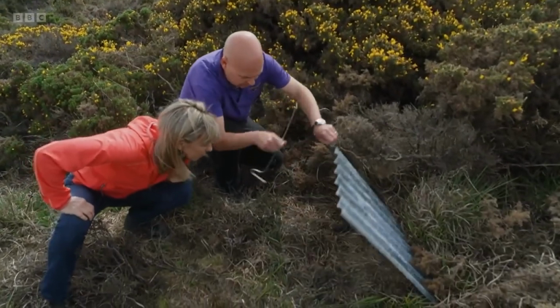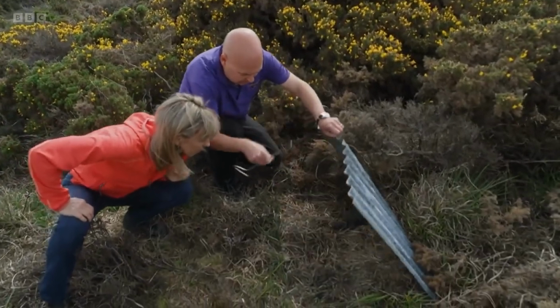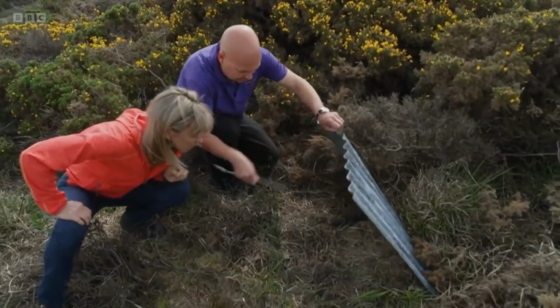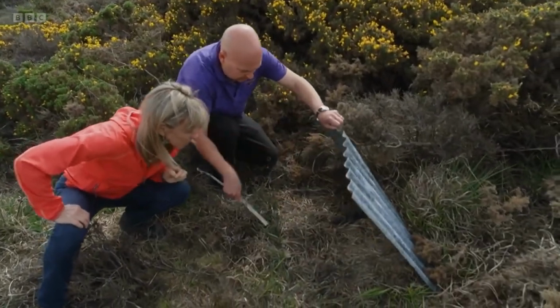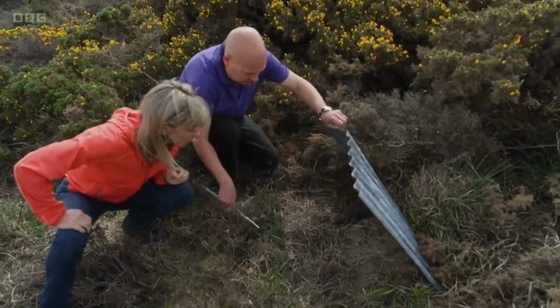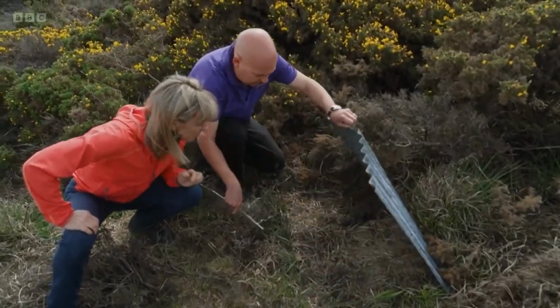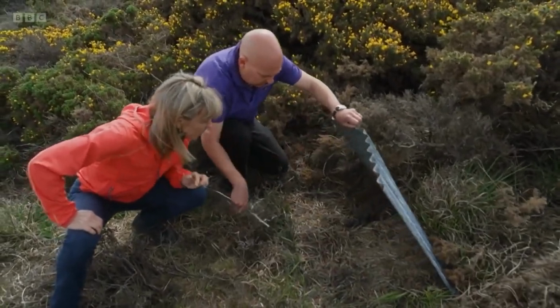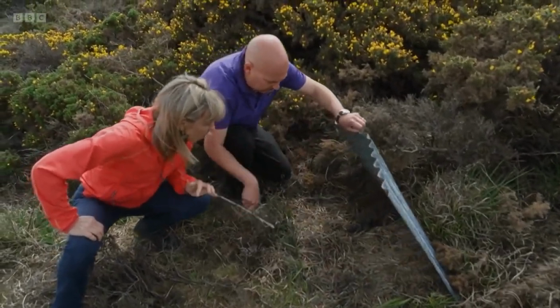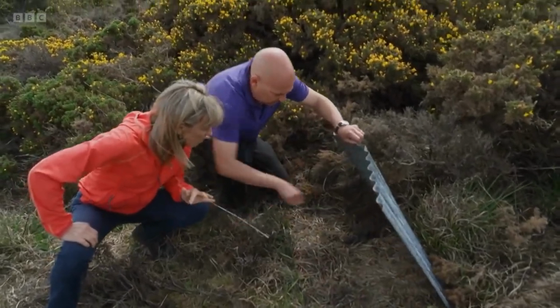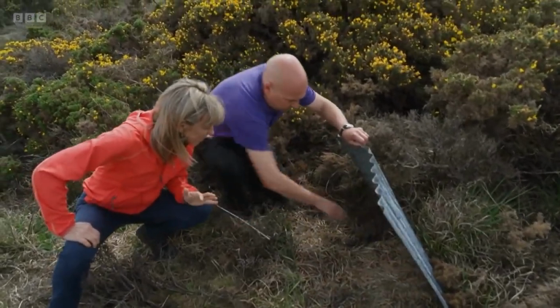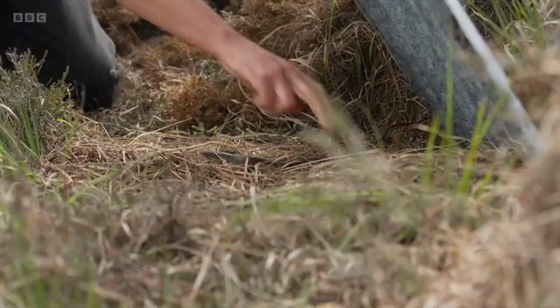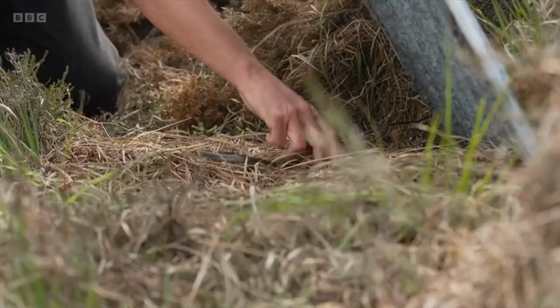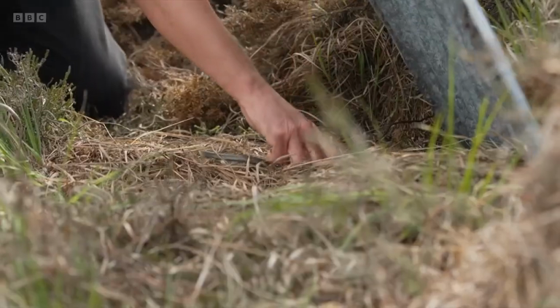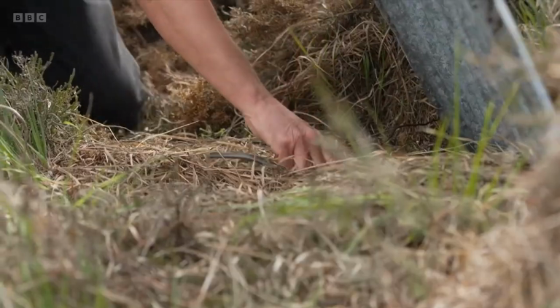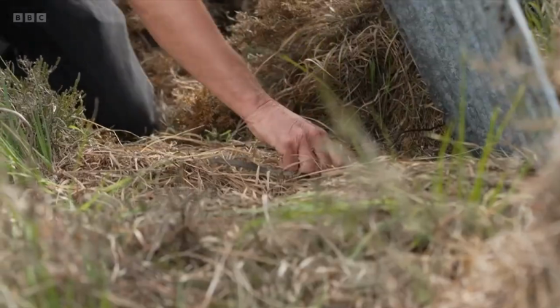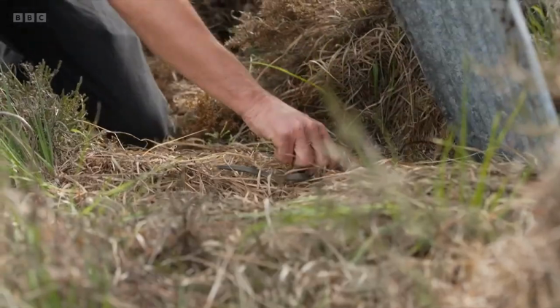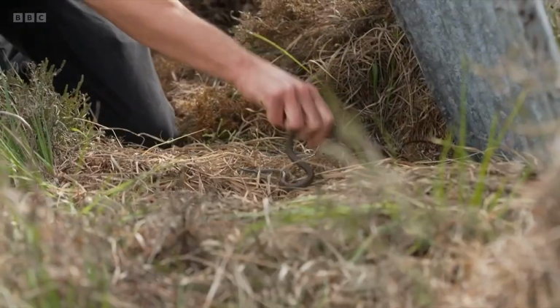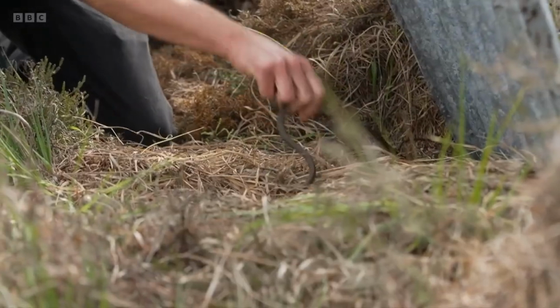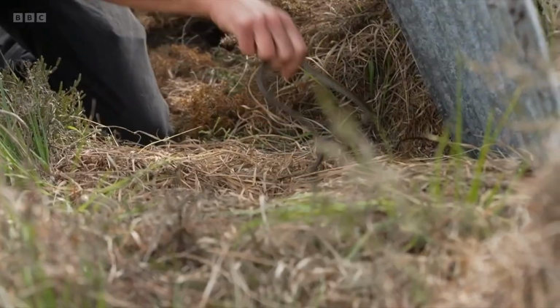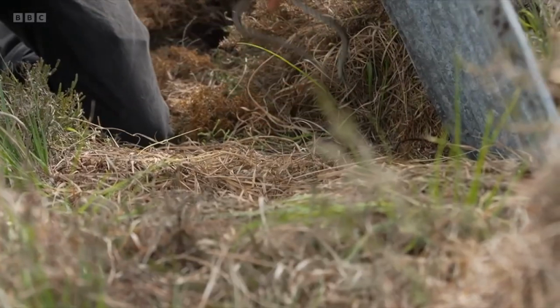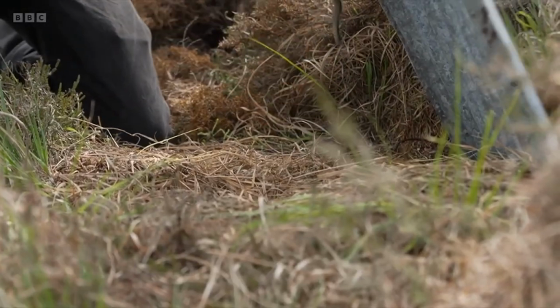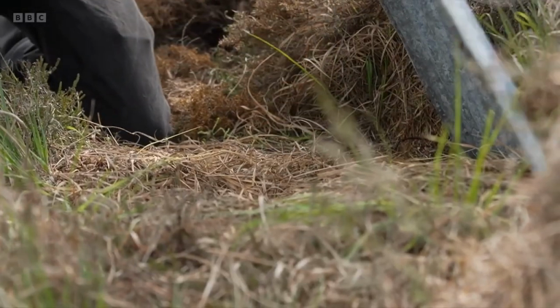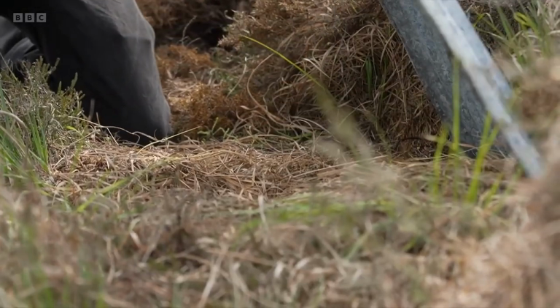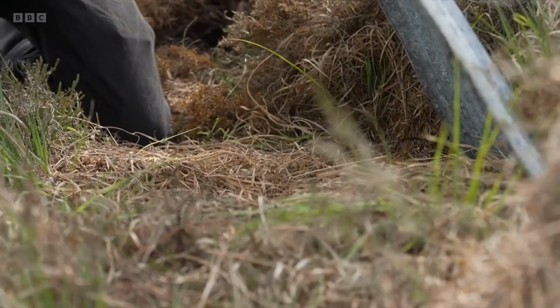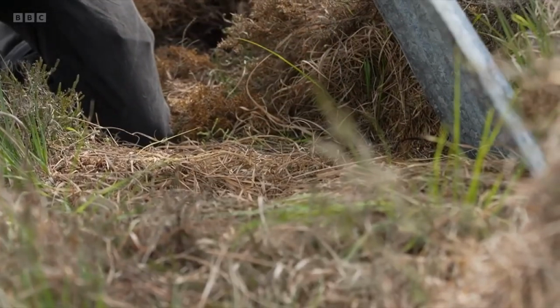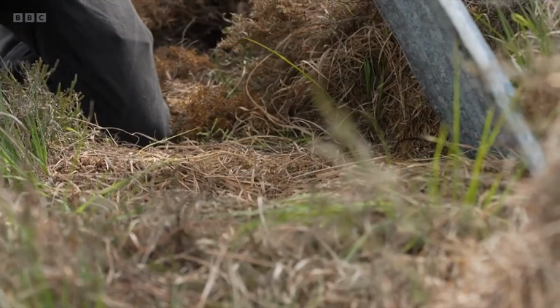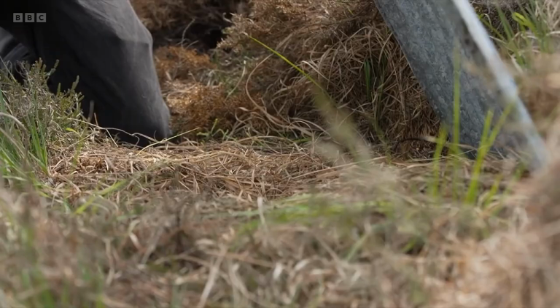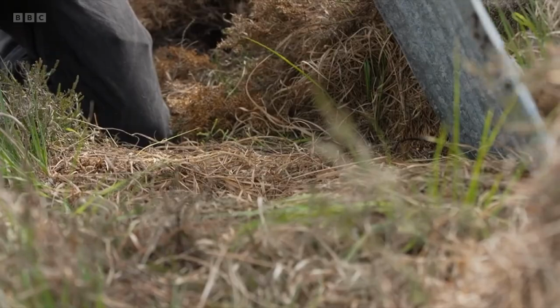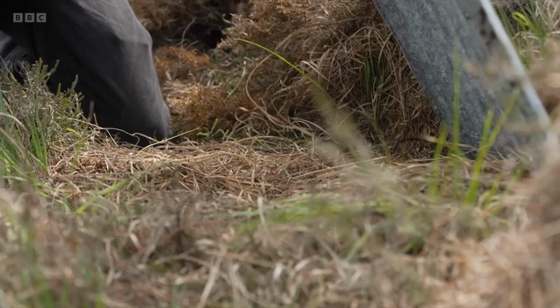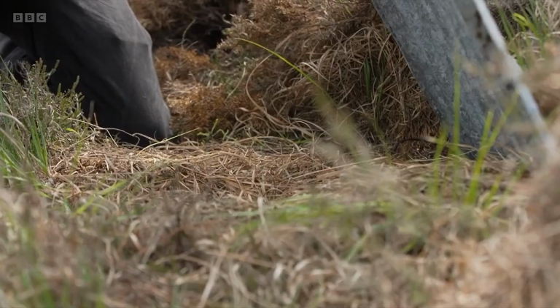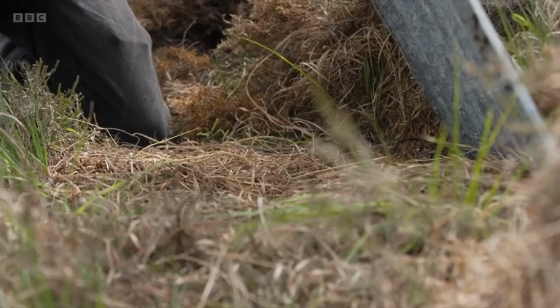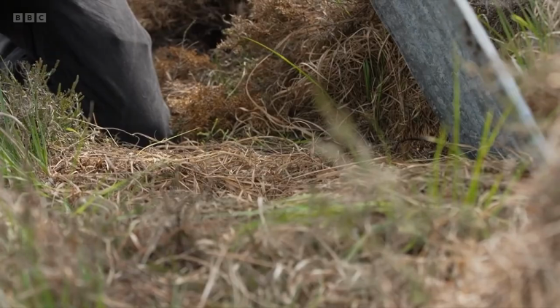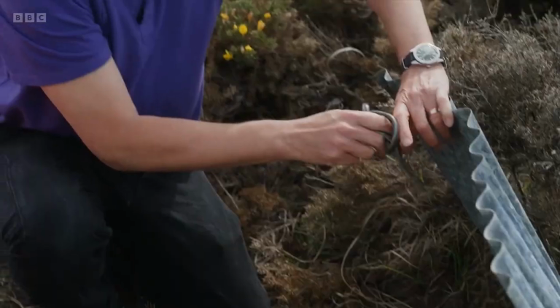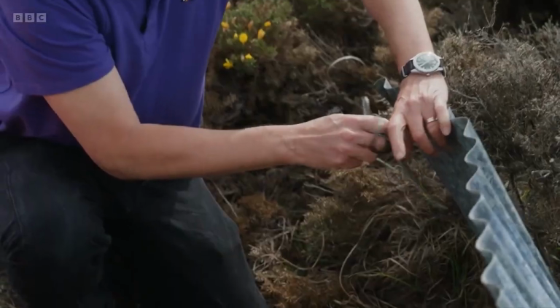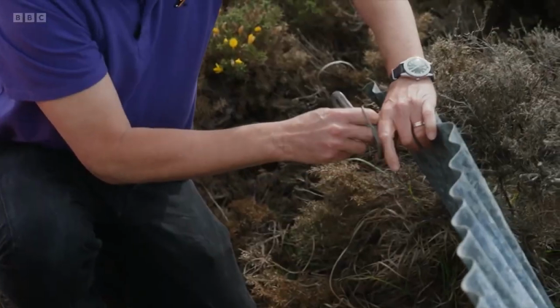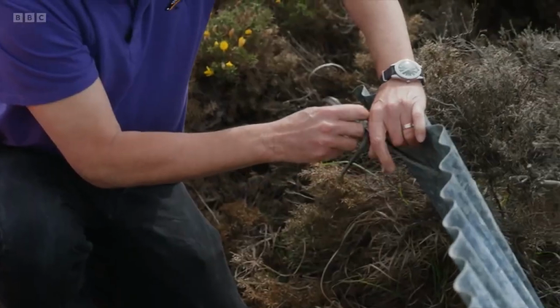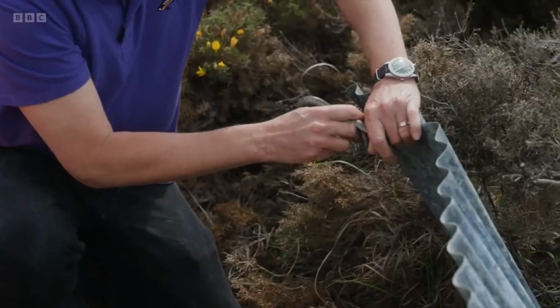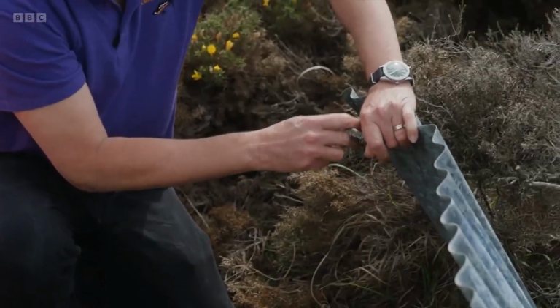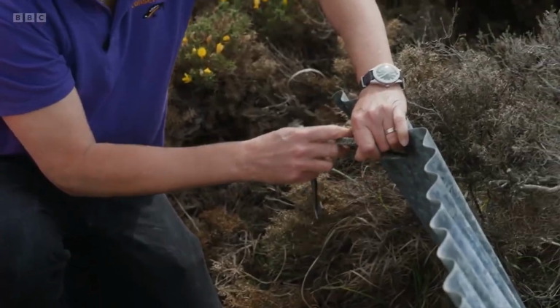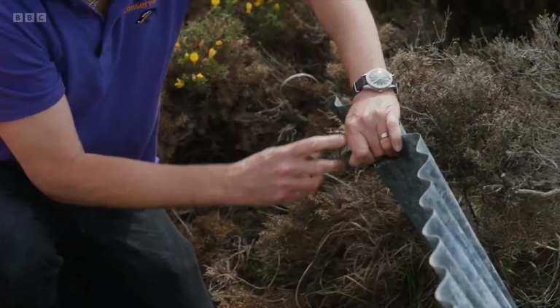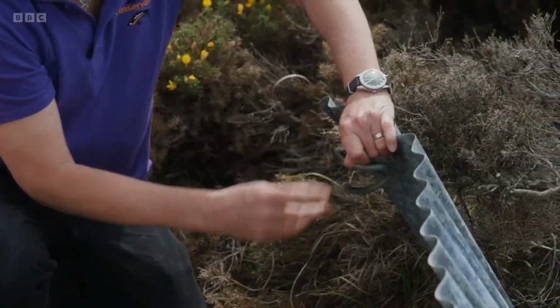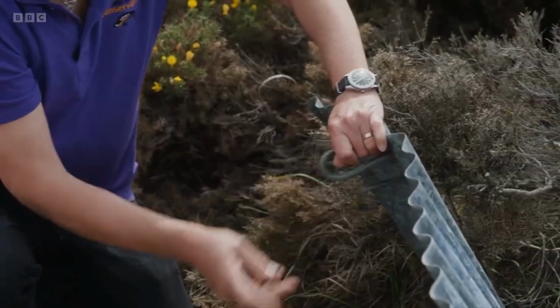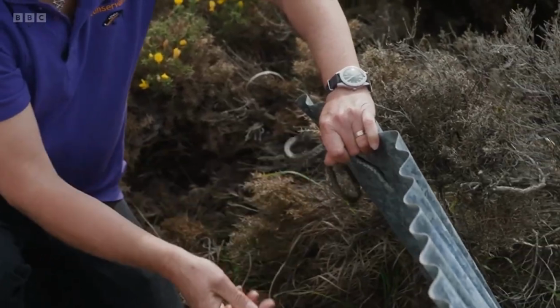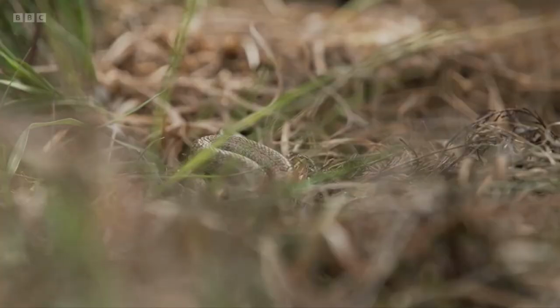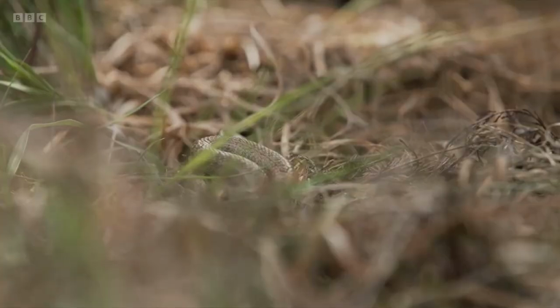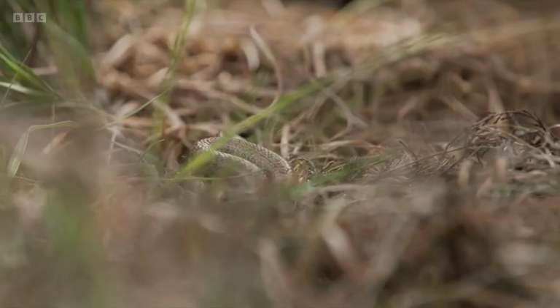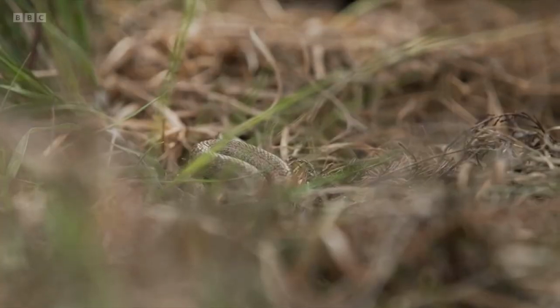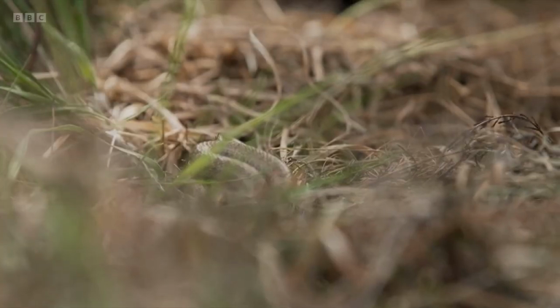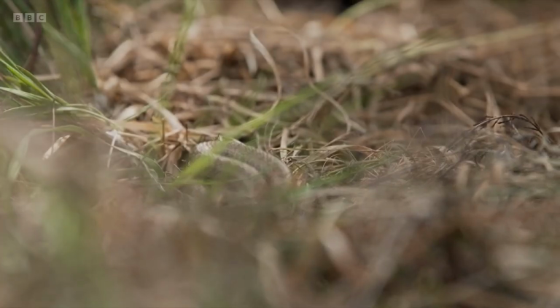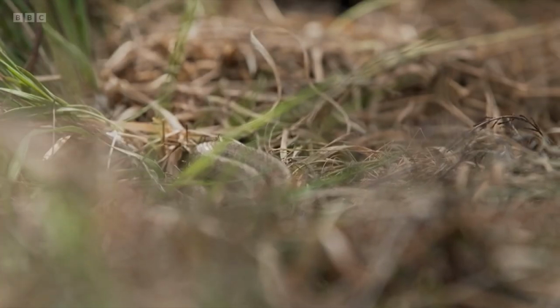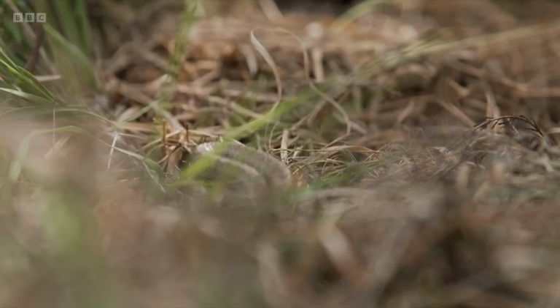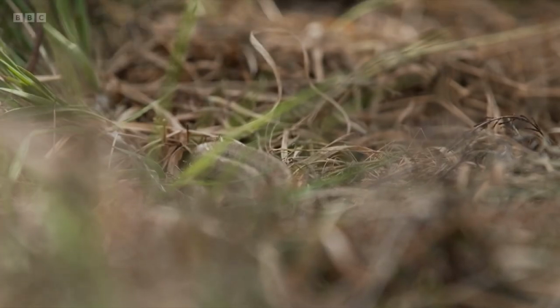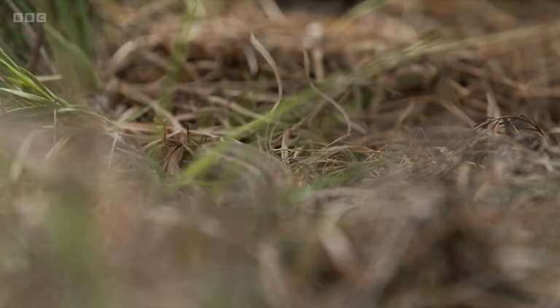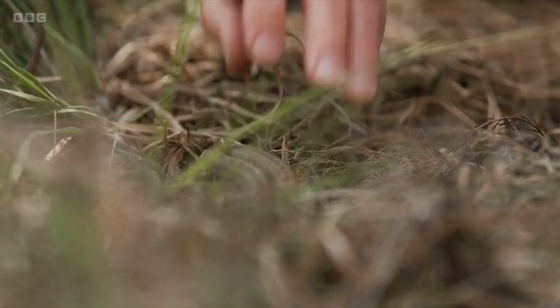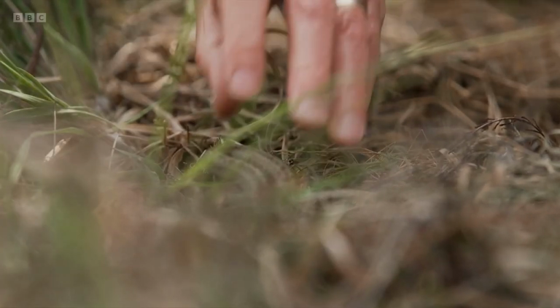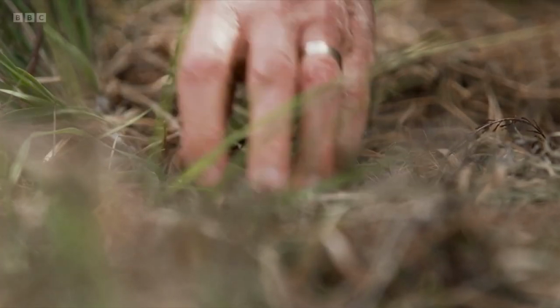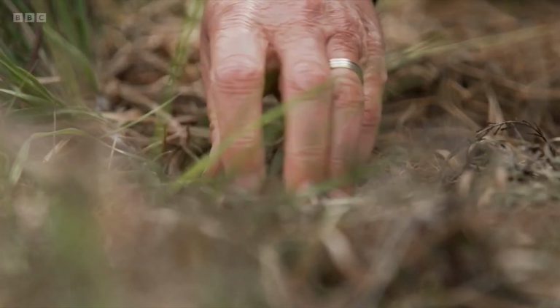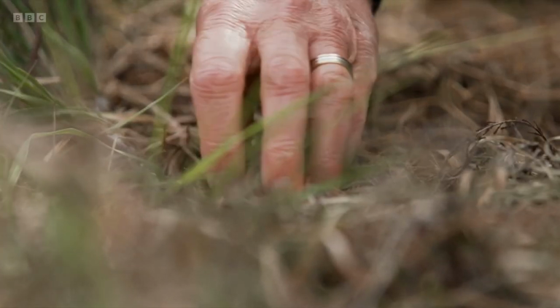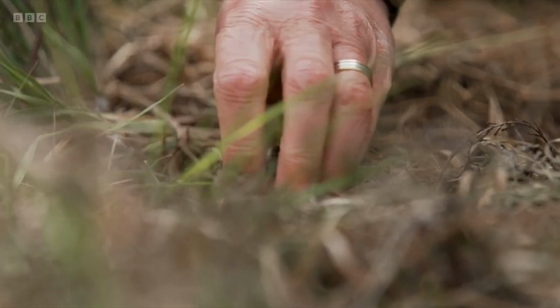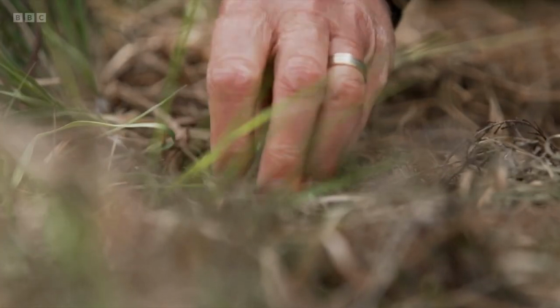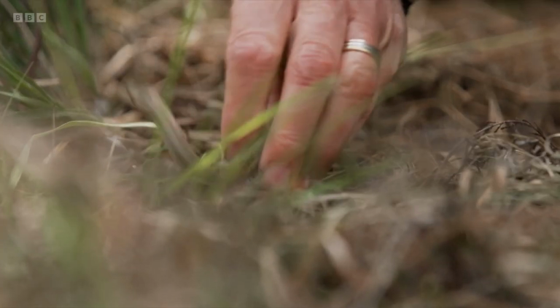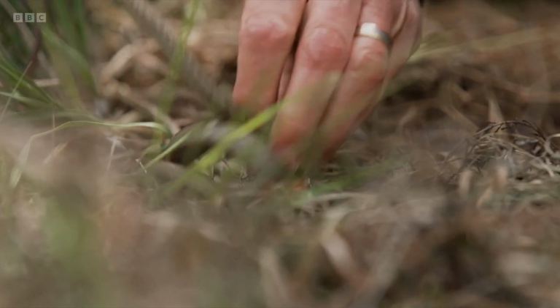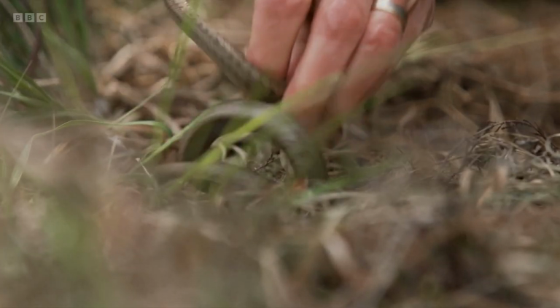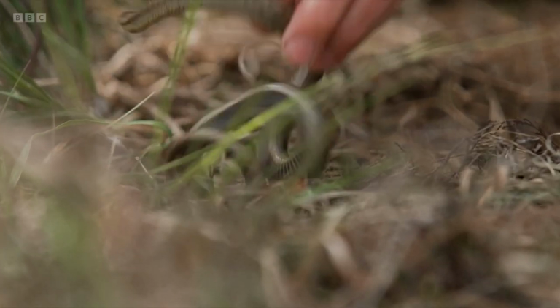There we go, there we go — we've got a grass snake here. Fantastic! We've got a smooth snake there. Oh, that's just fantastic.